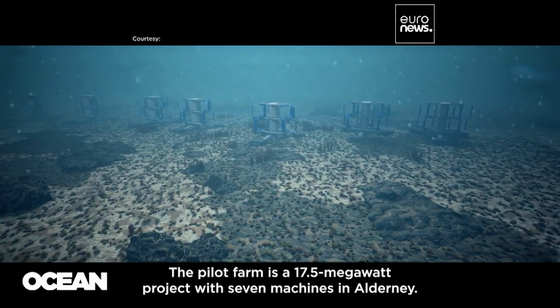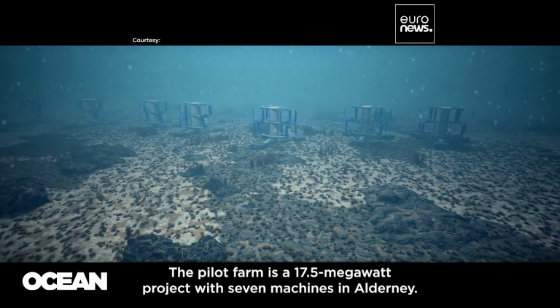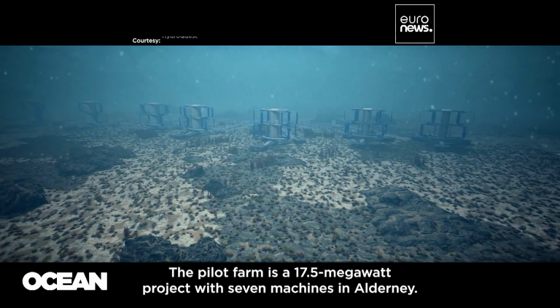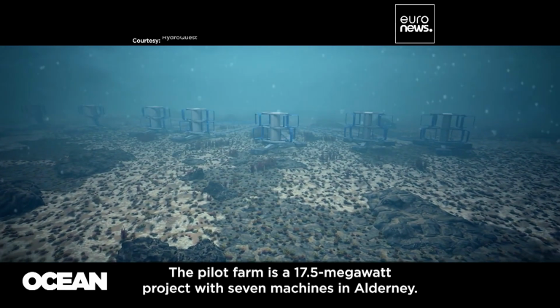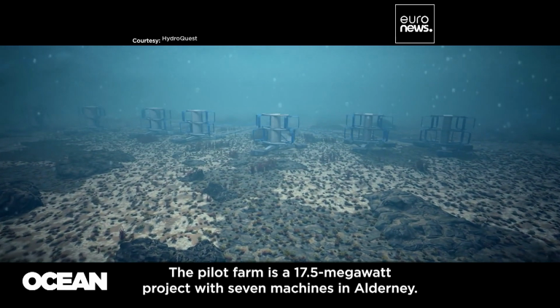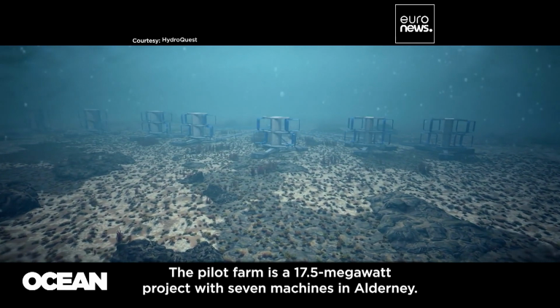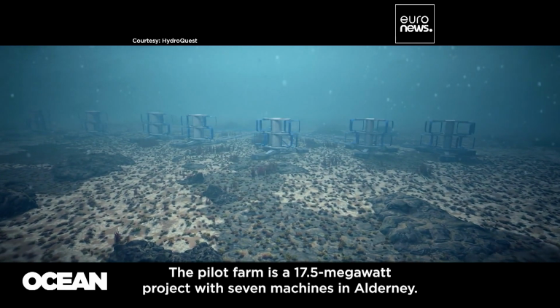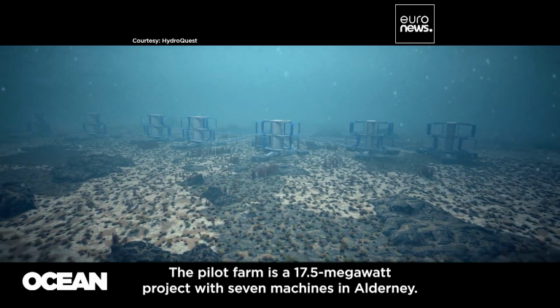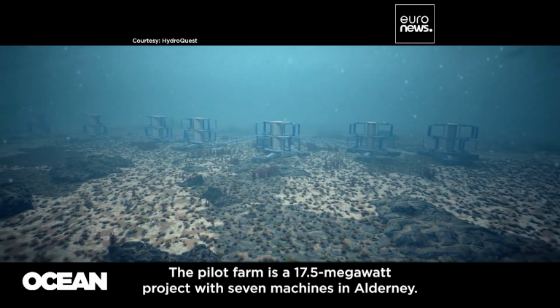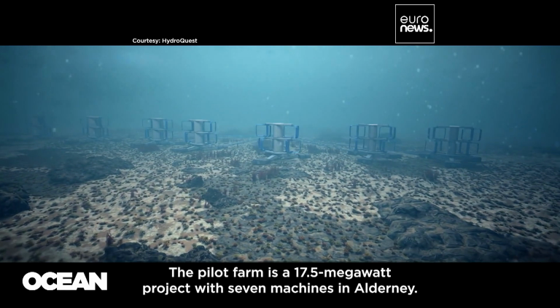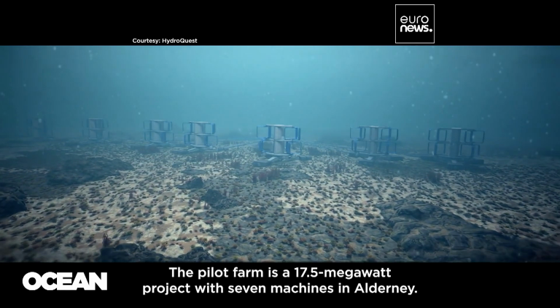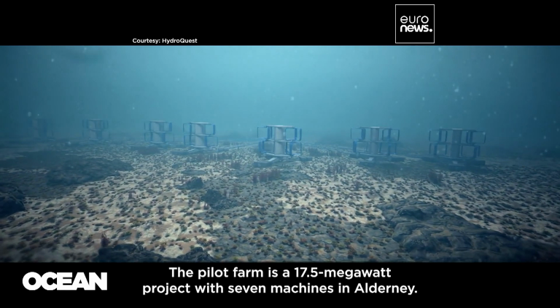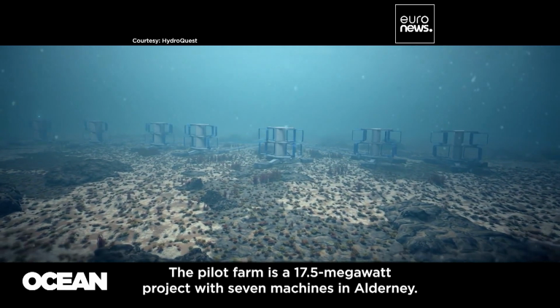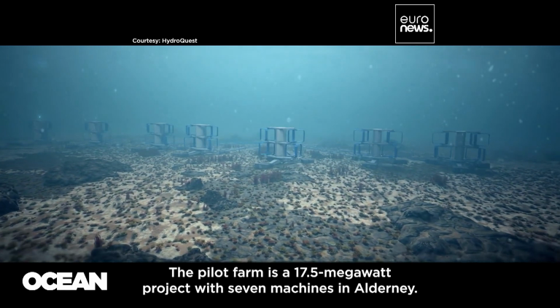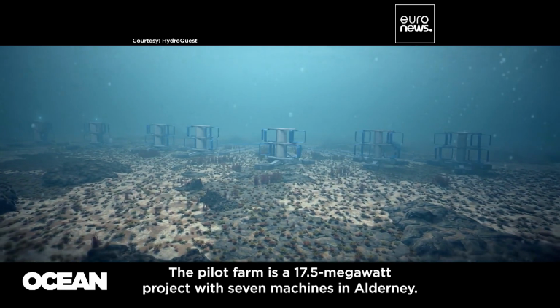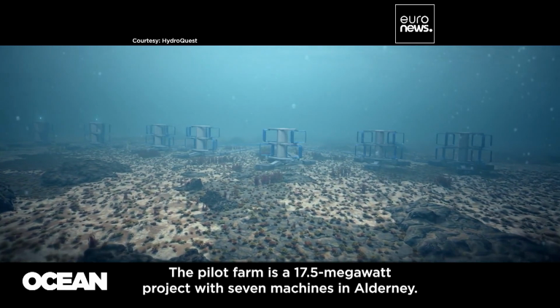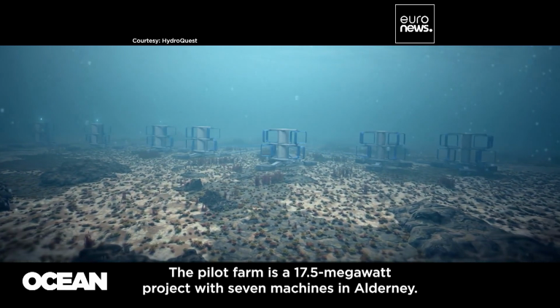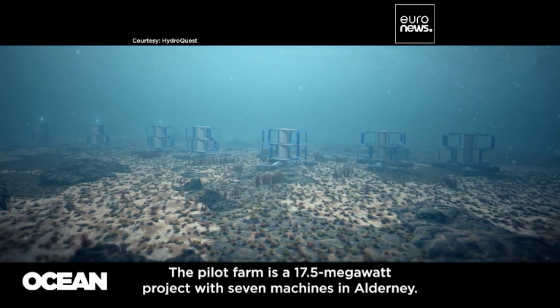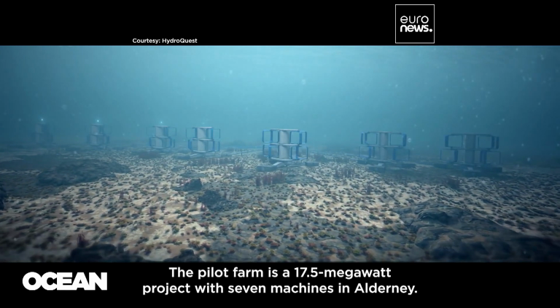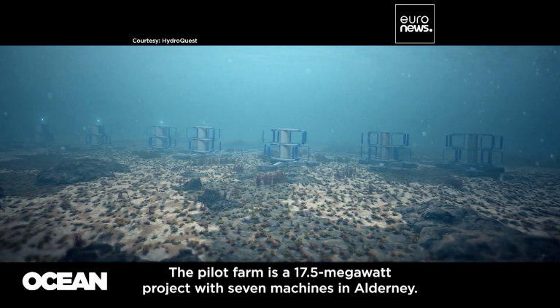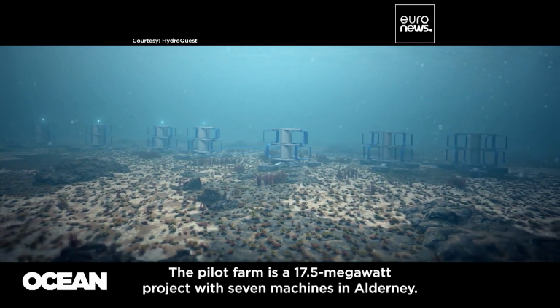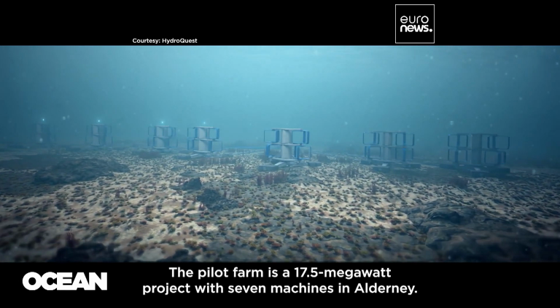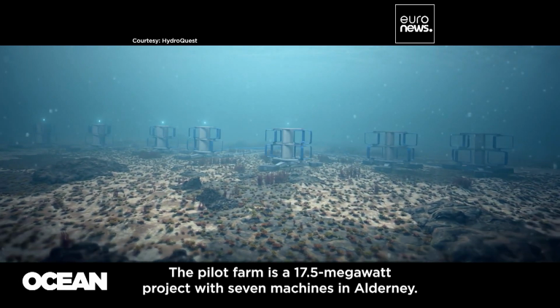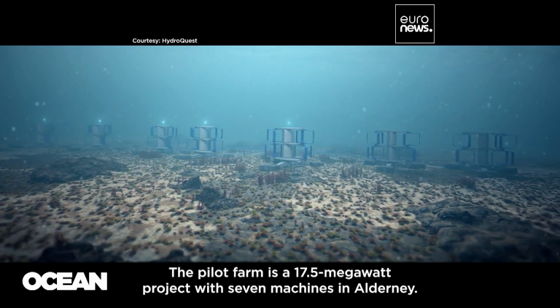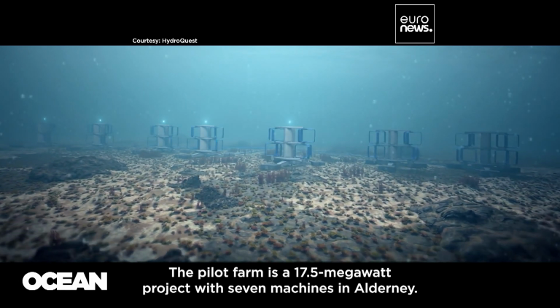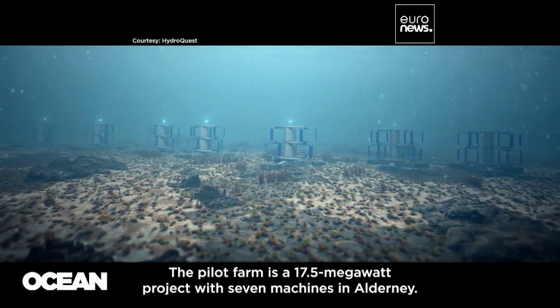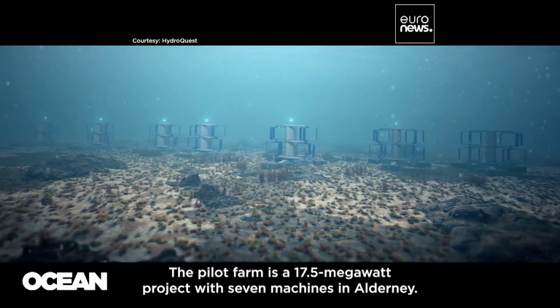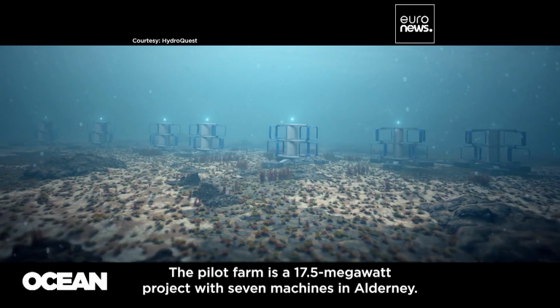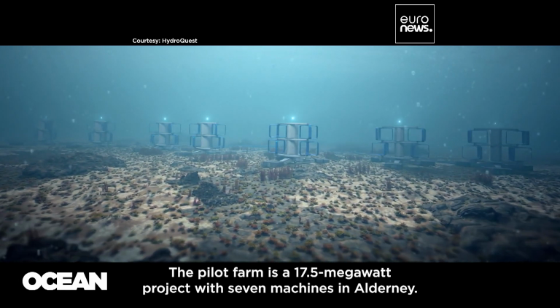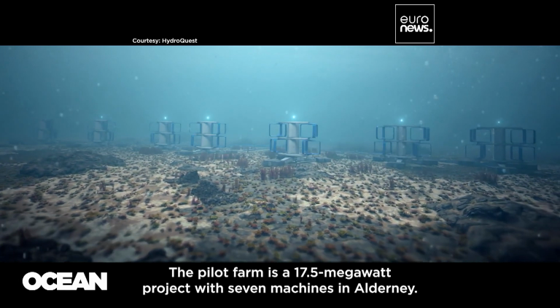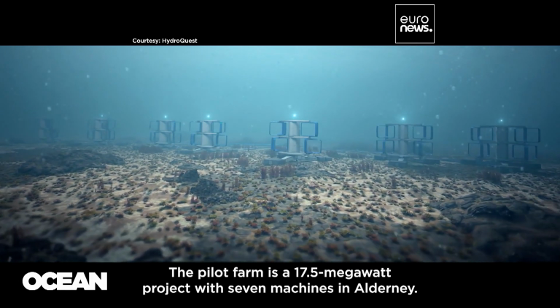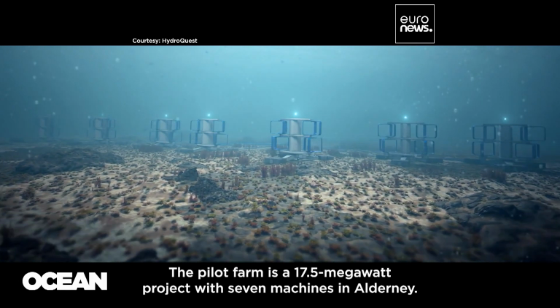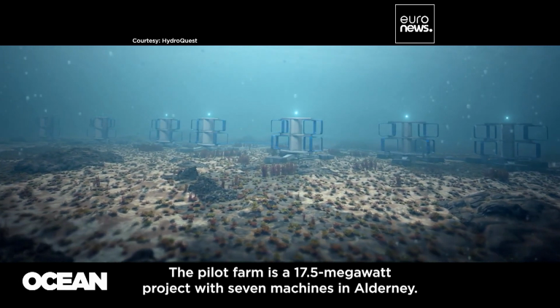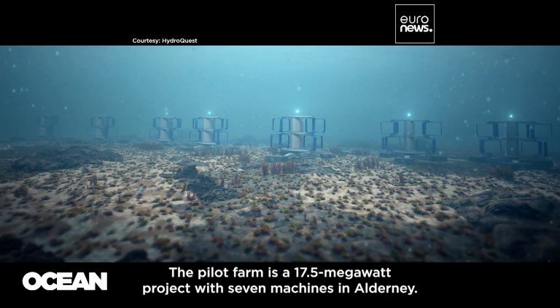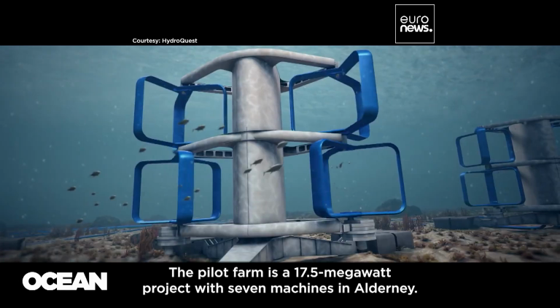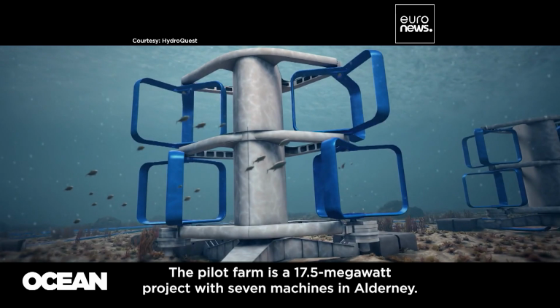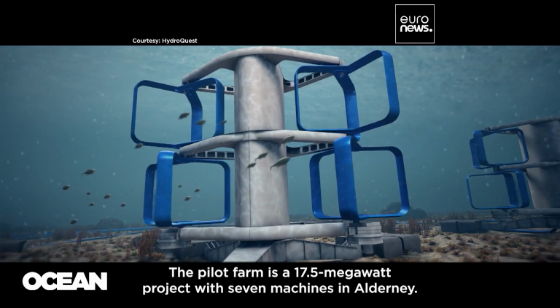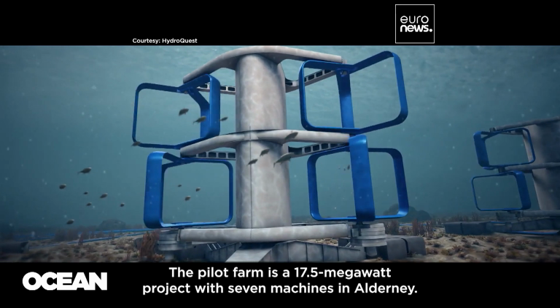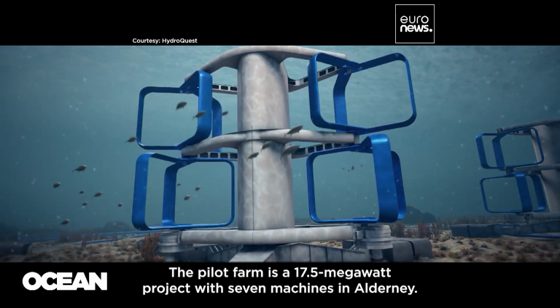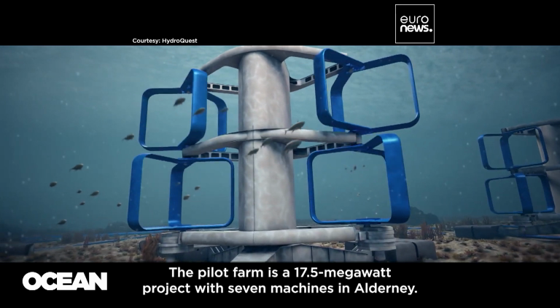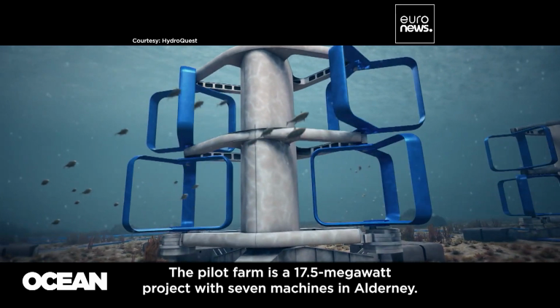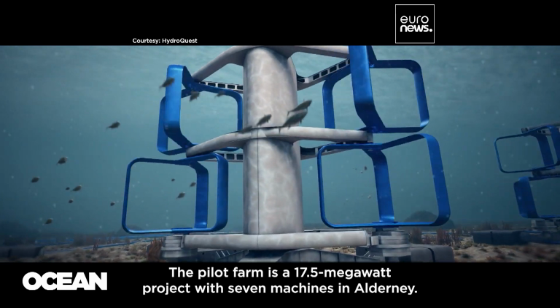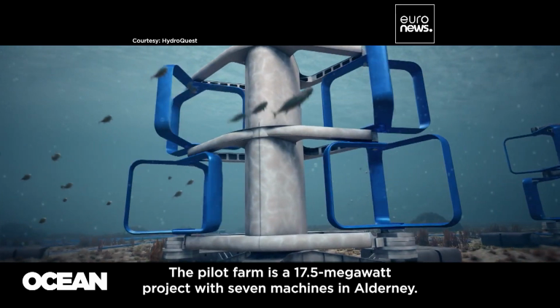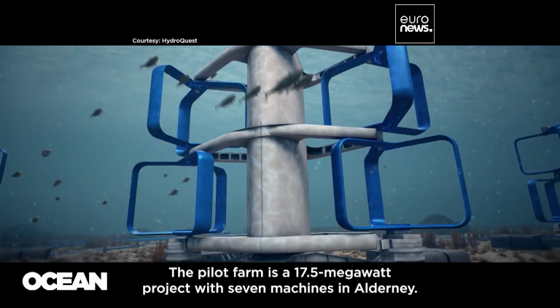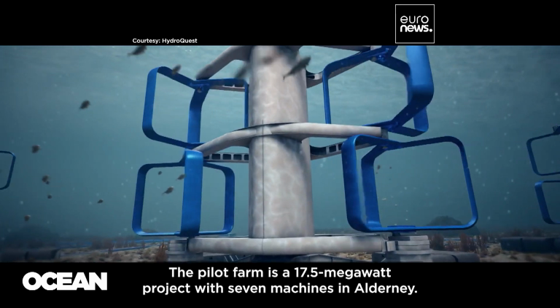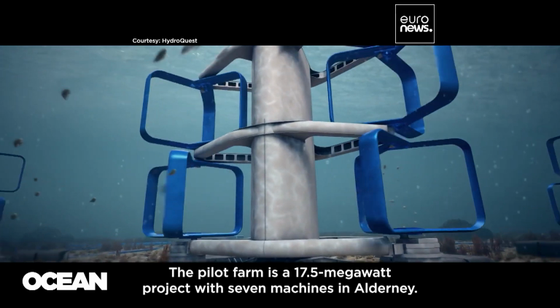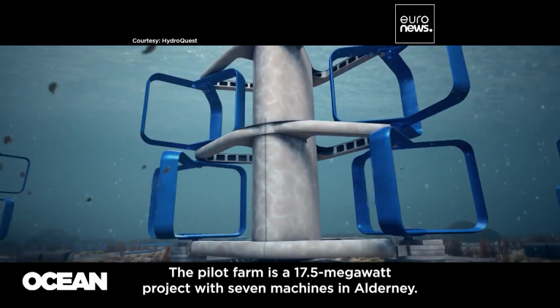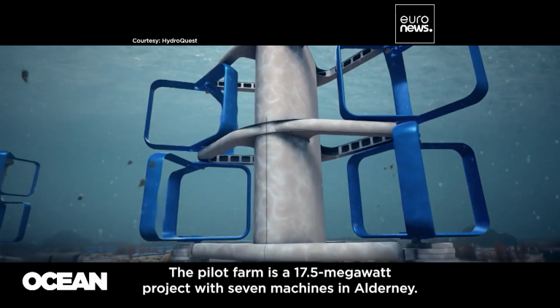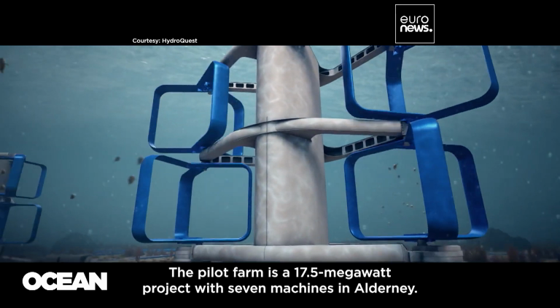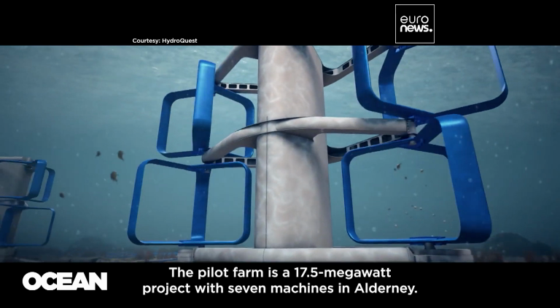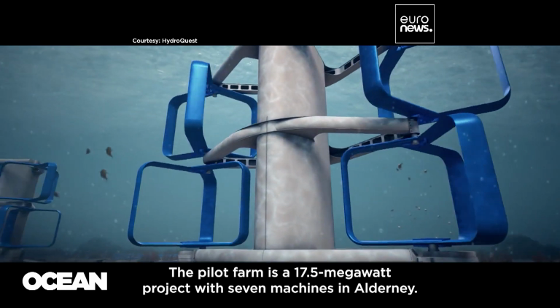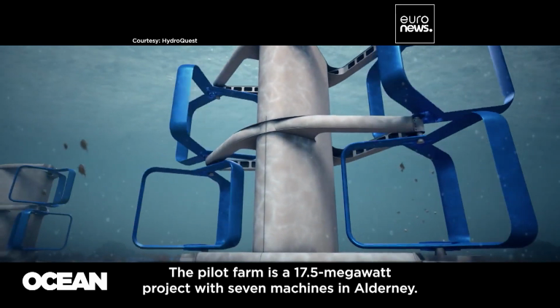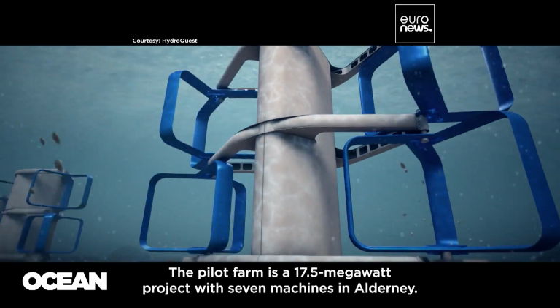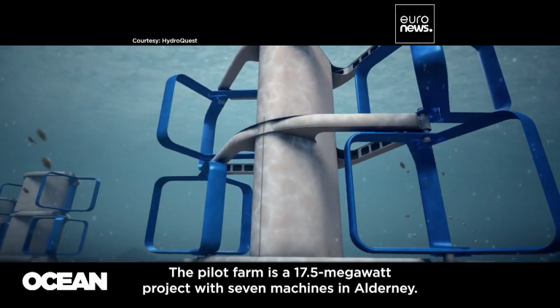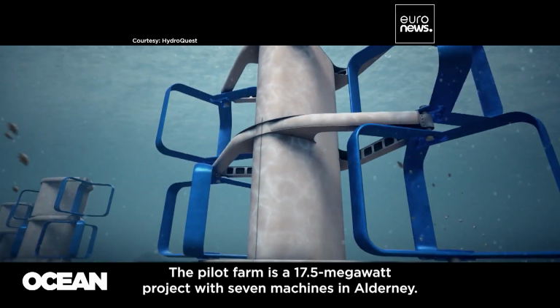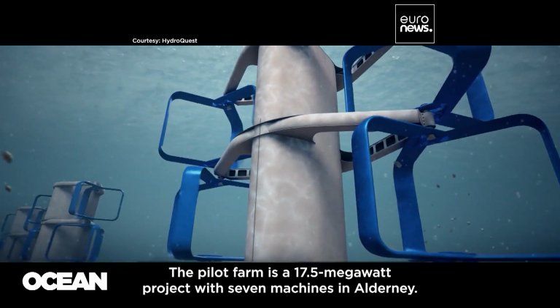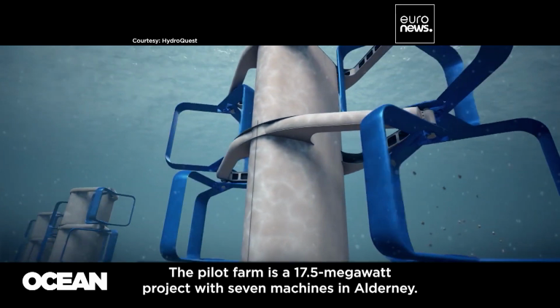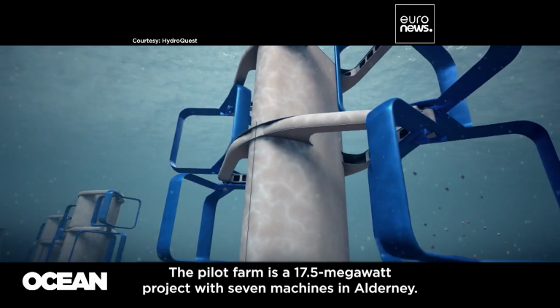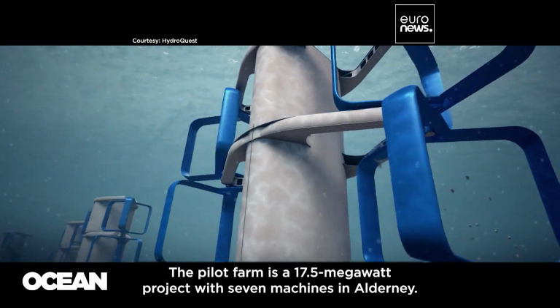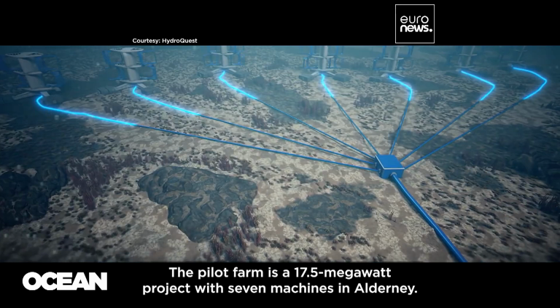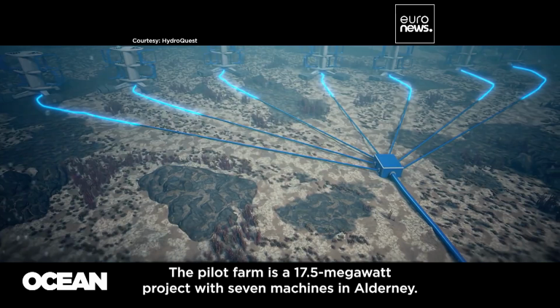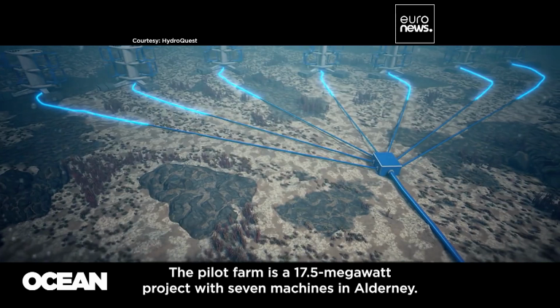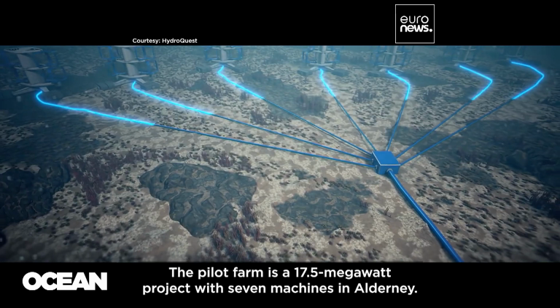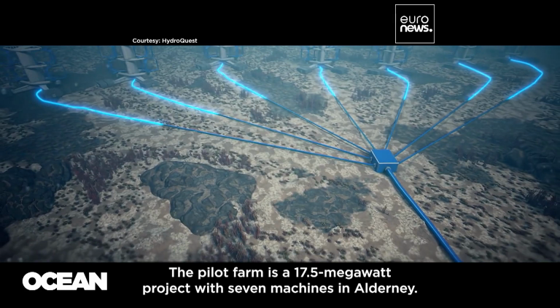The pilot project is 17.5 MW with 7 machines which have been installed on a concession.